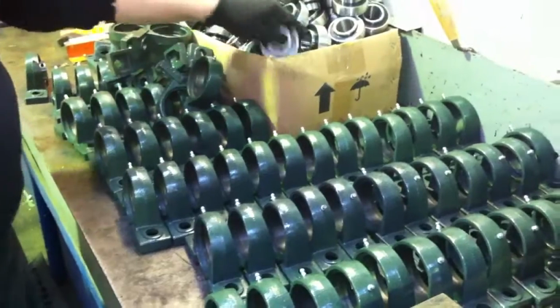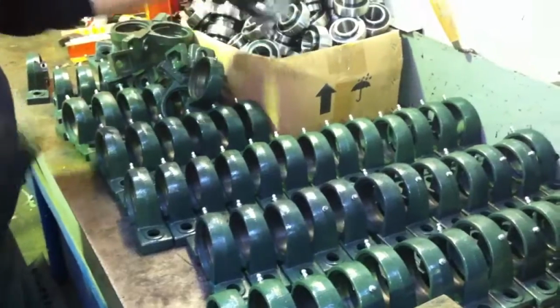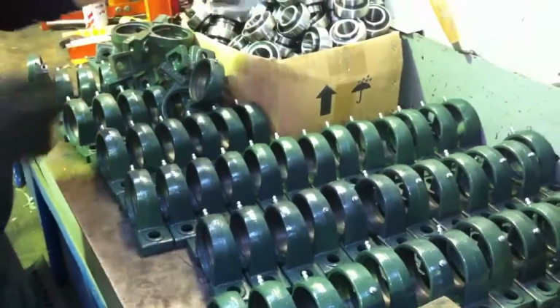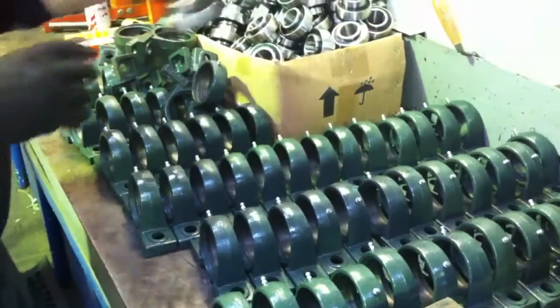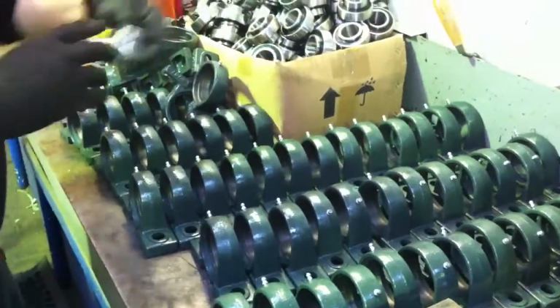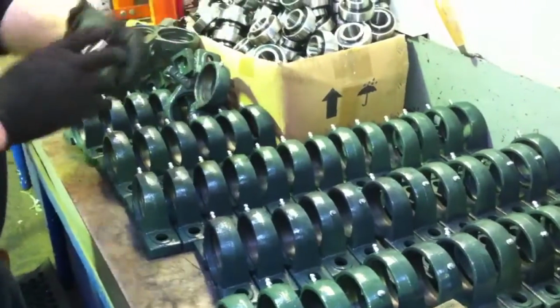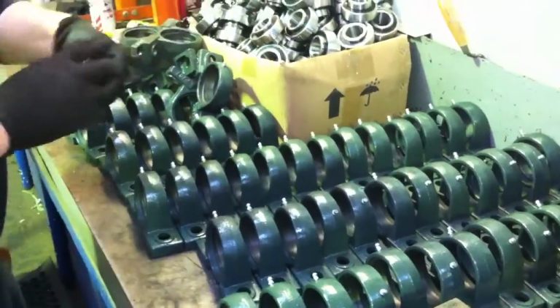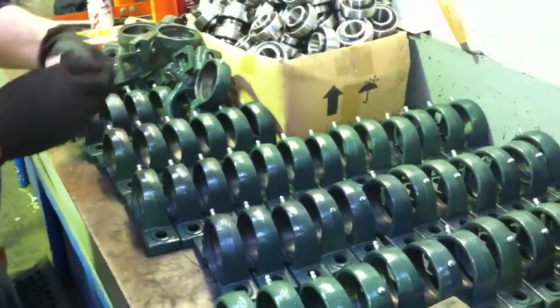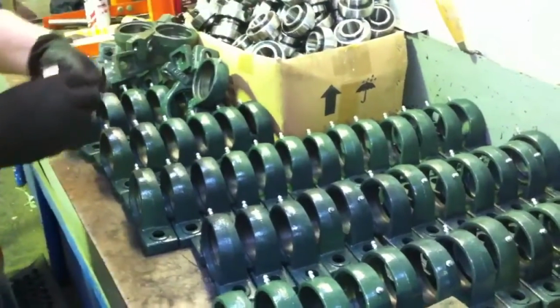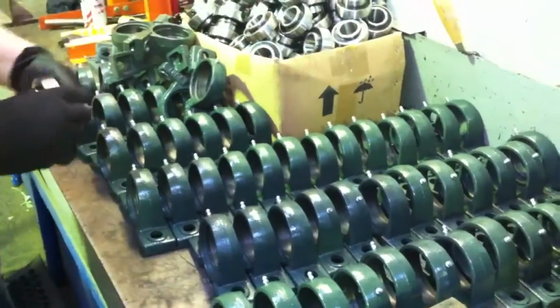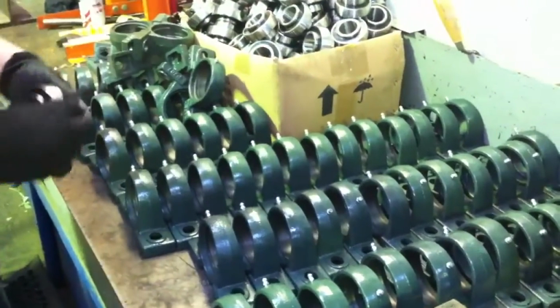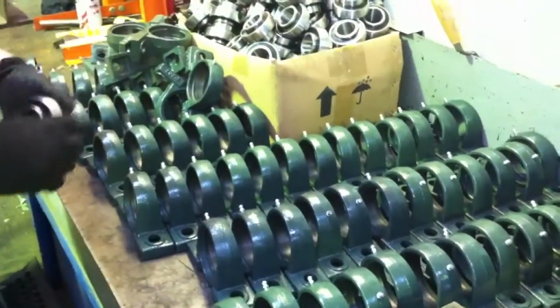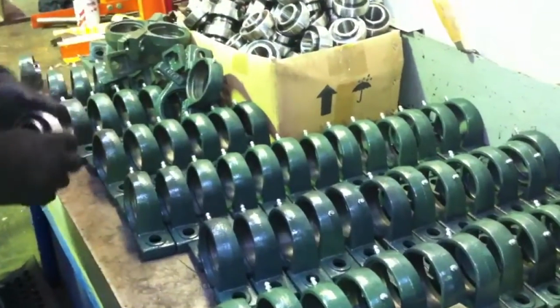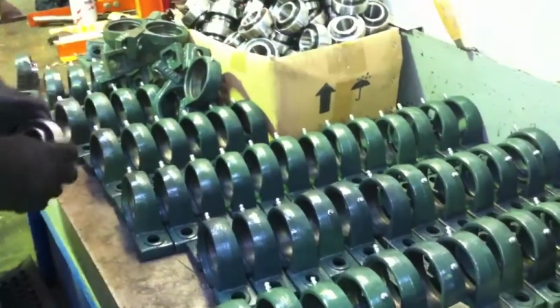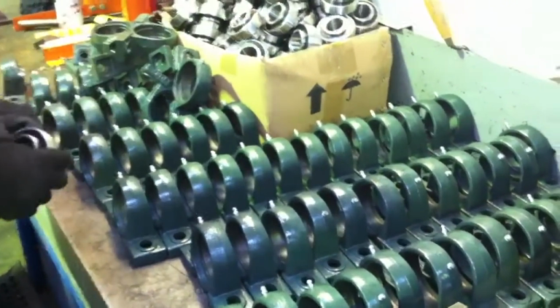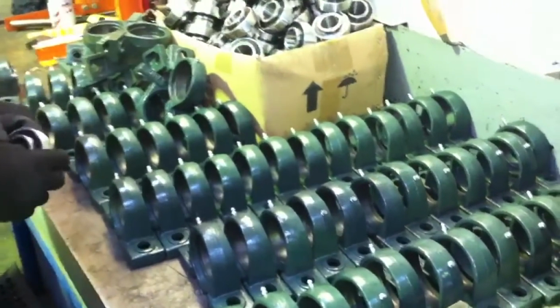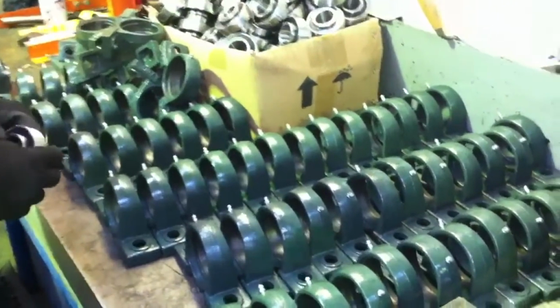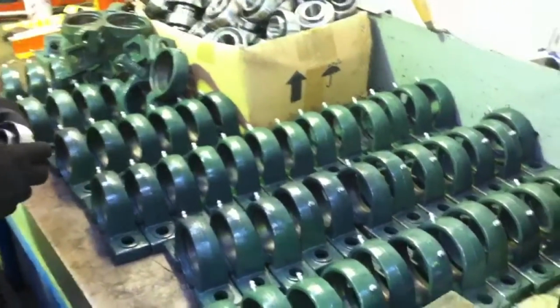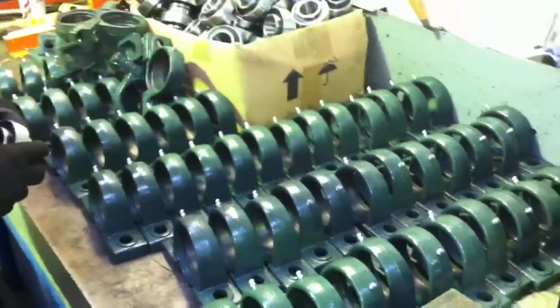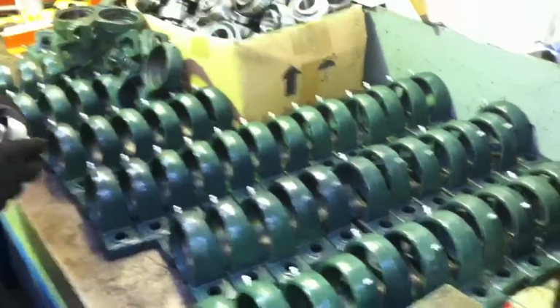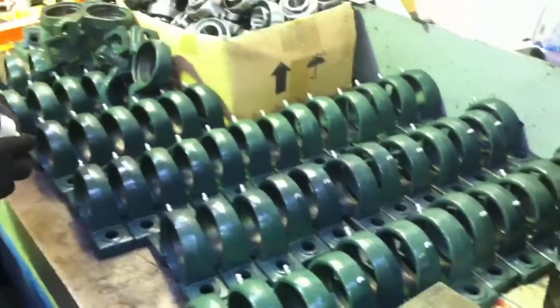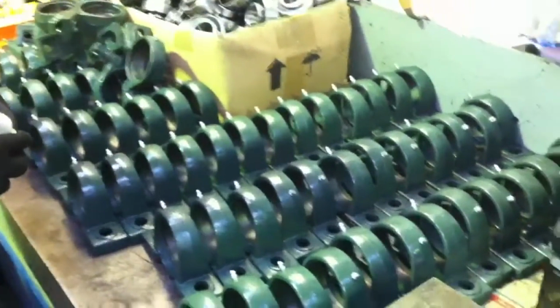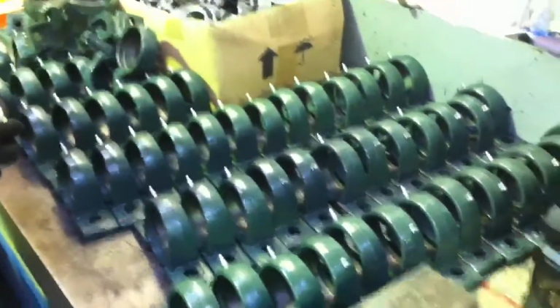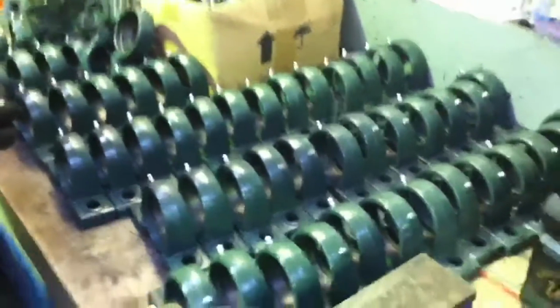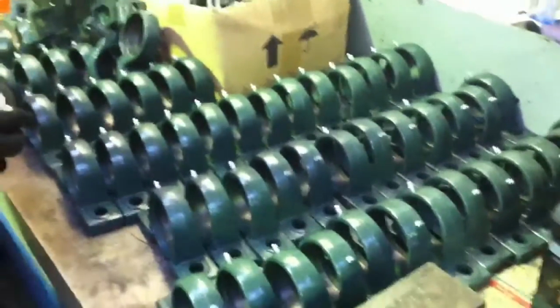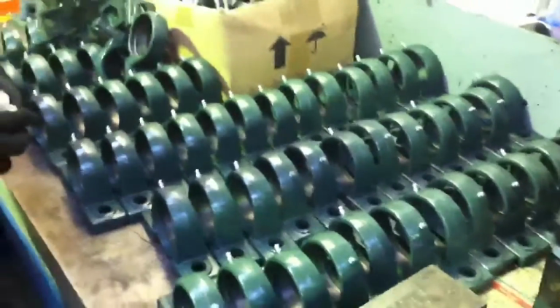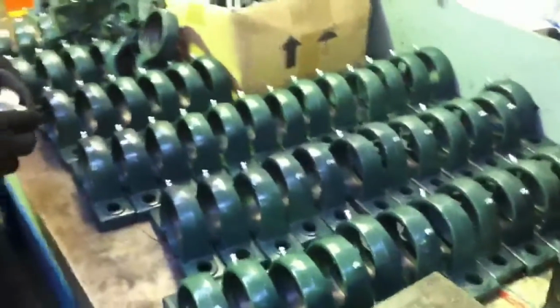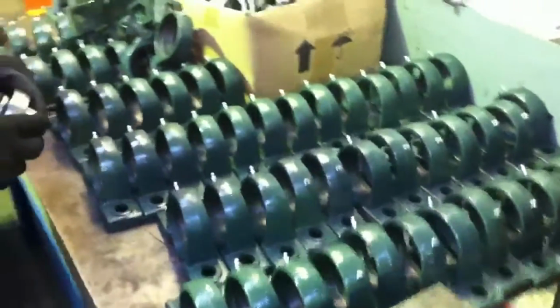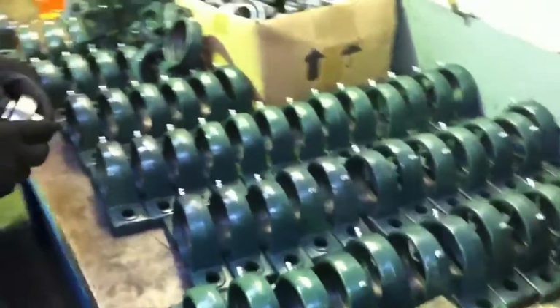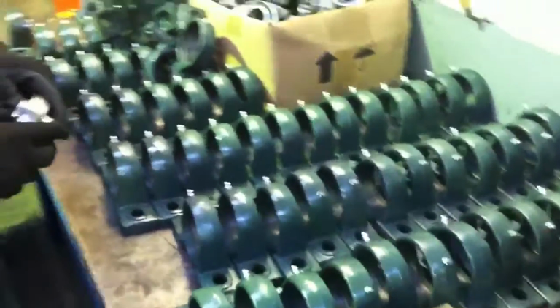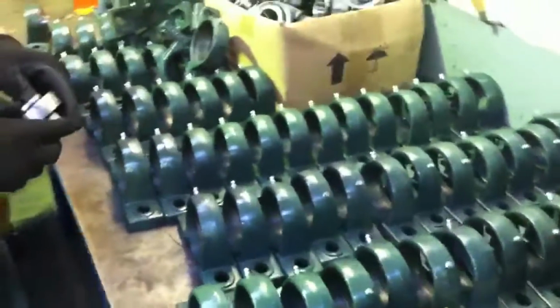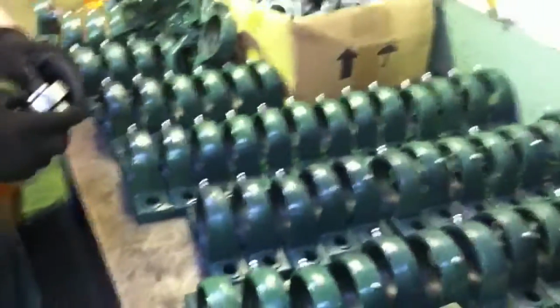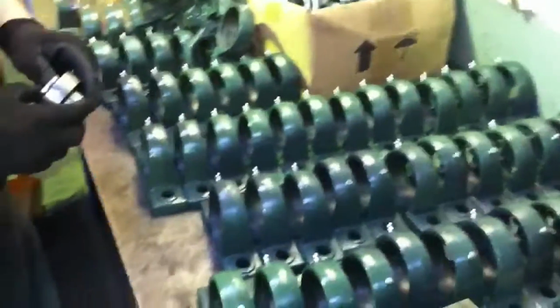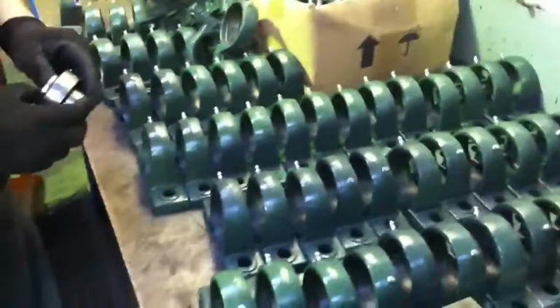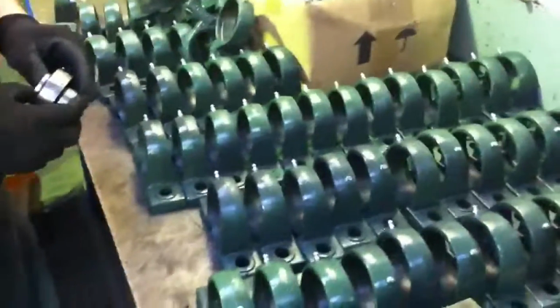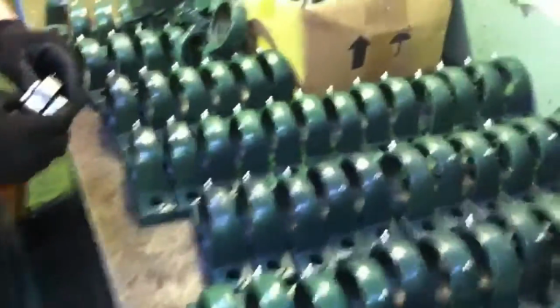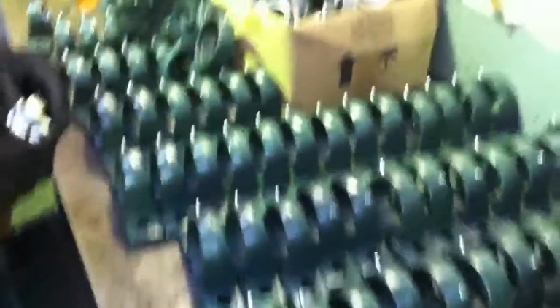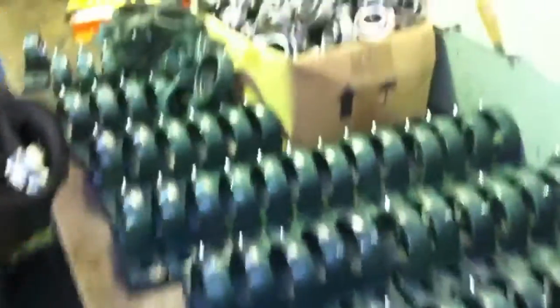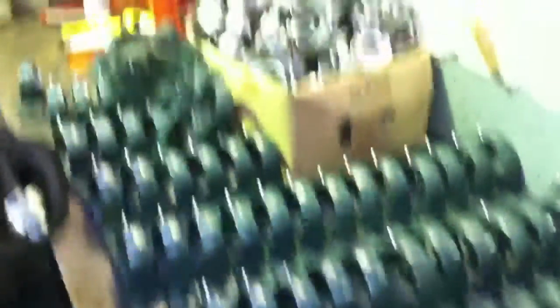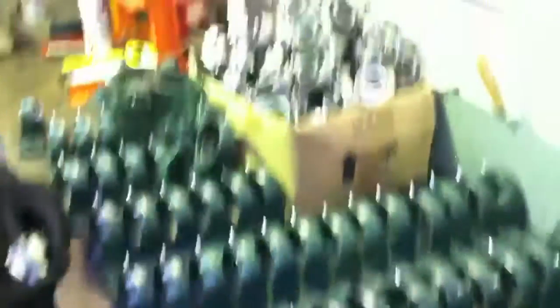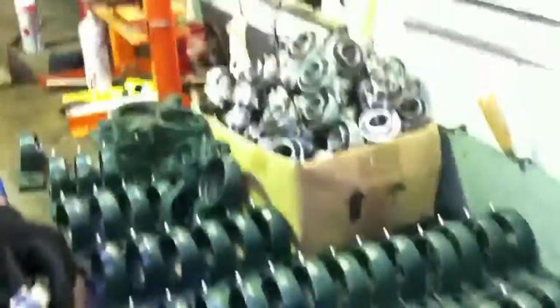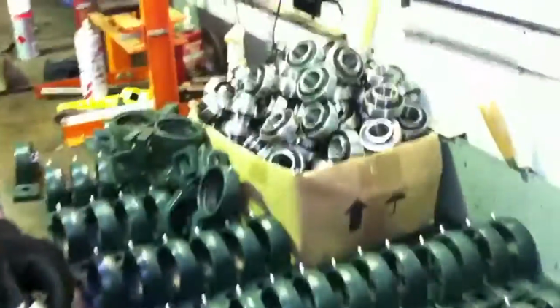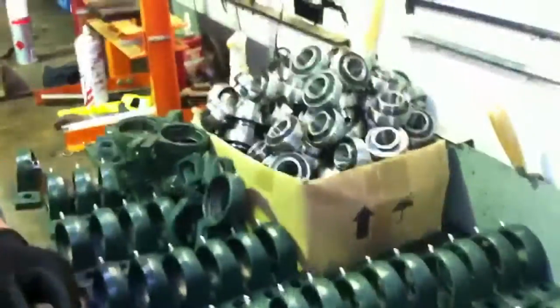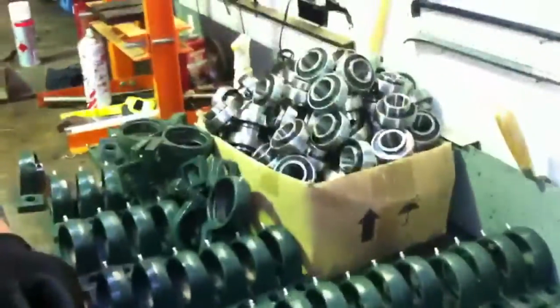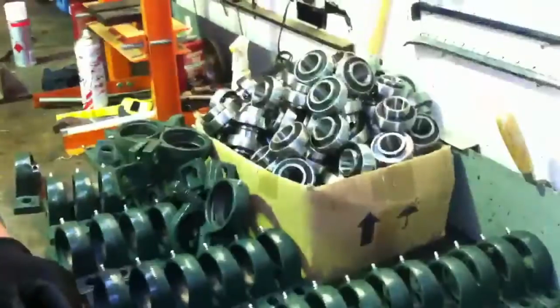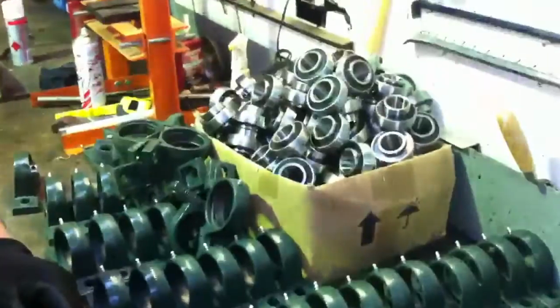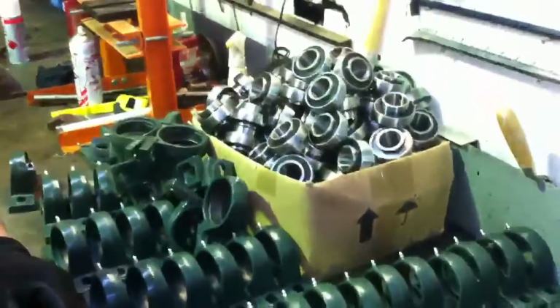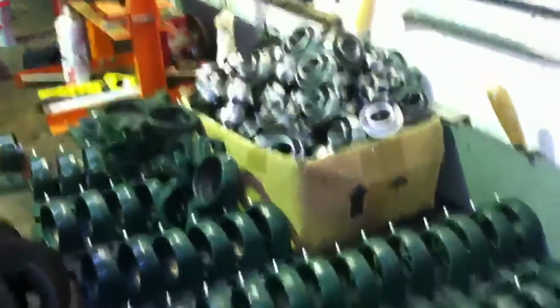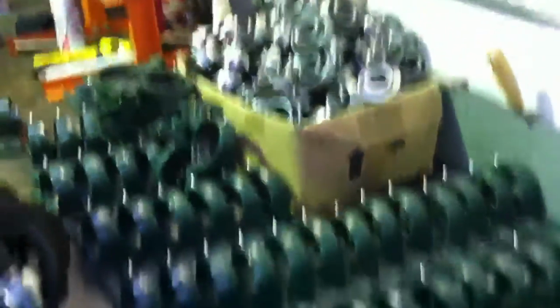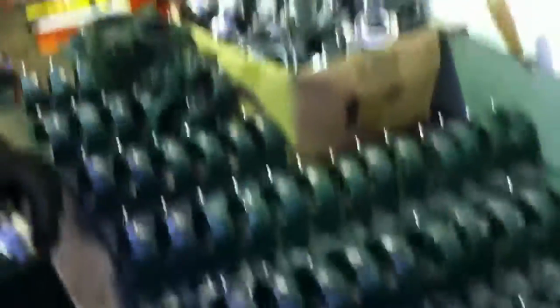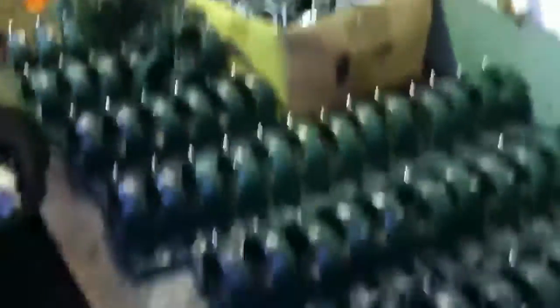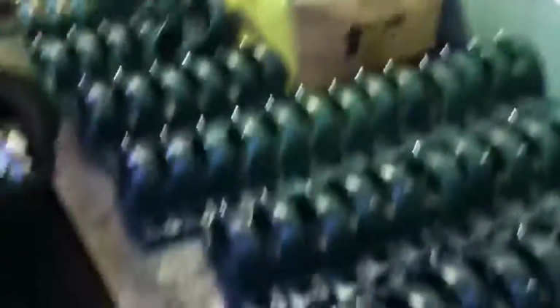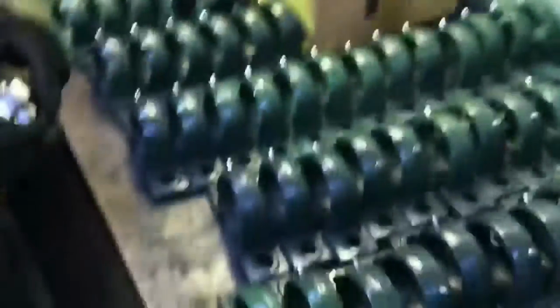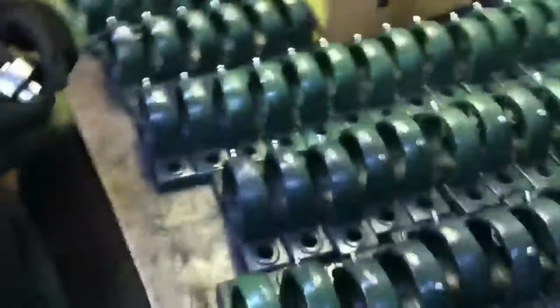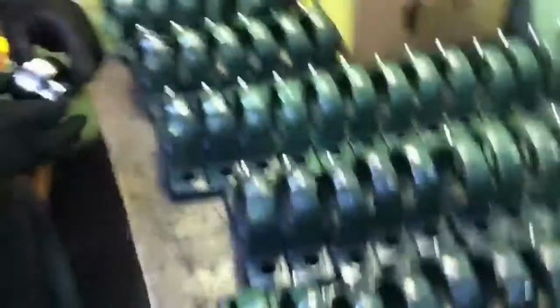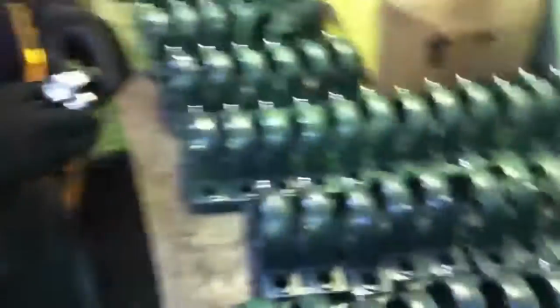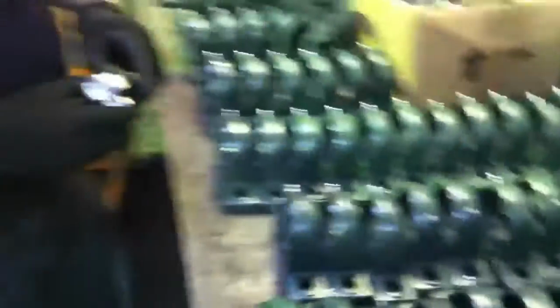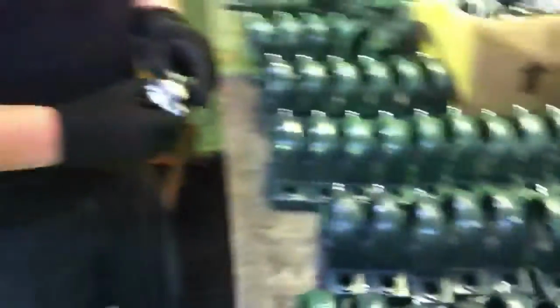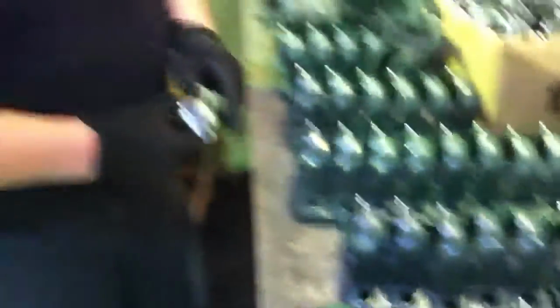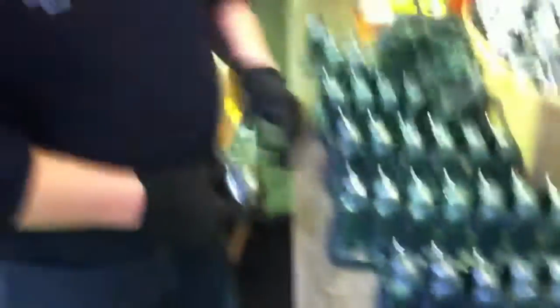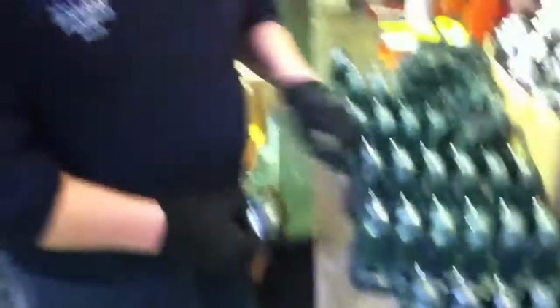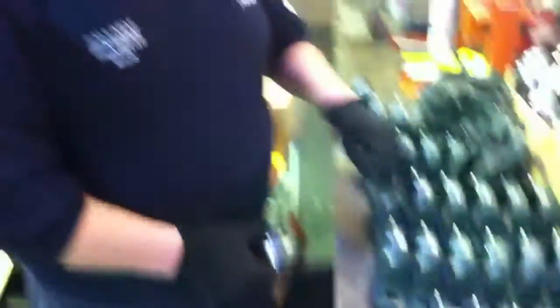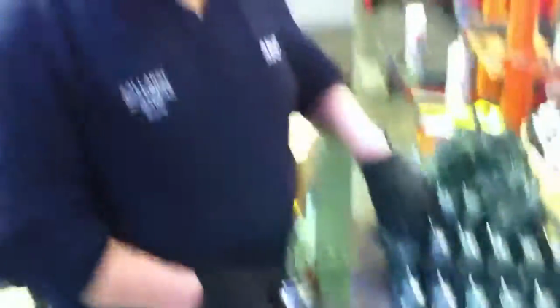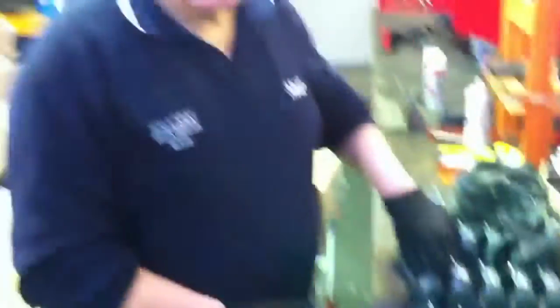Welcome to Industrial TV. Today we're going to show you how to assemble a bearing into a pillar block. And here's Mark.